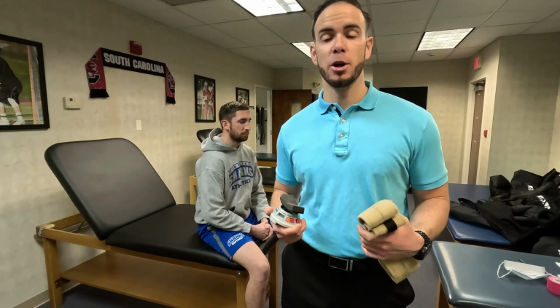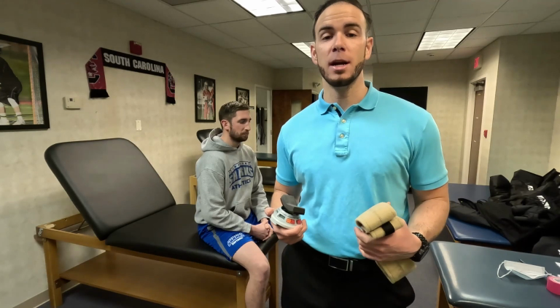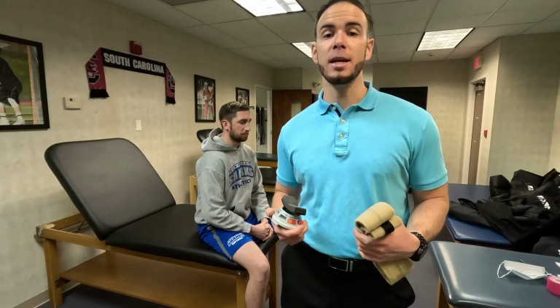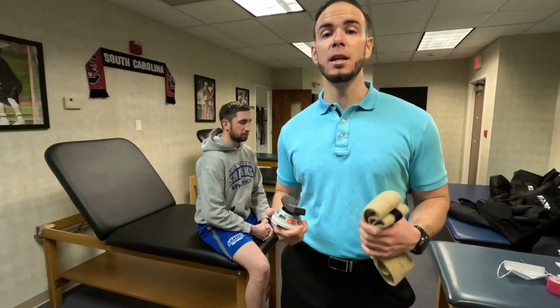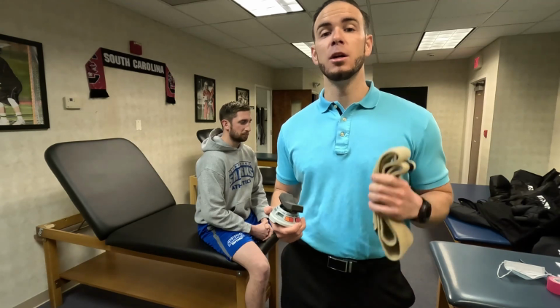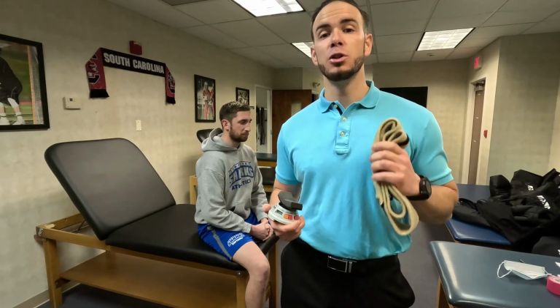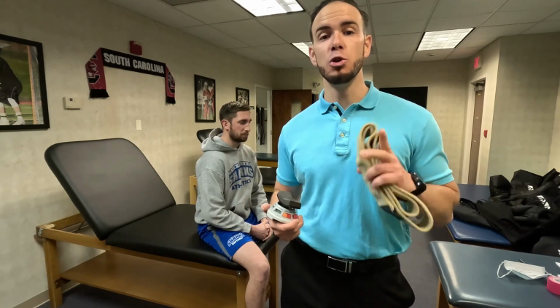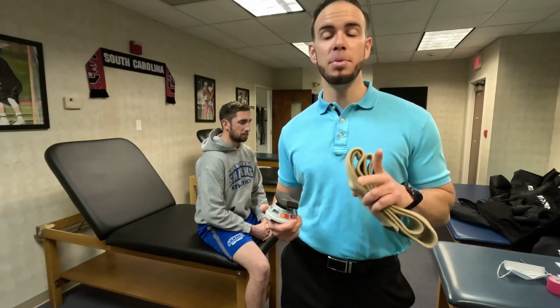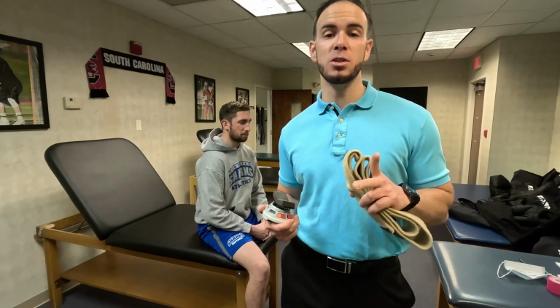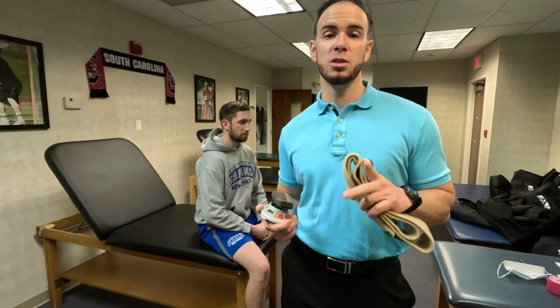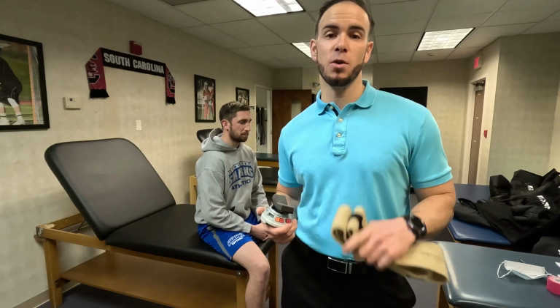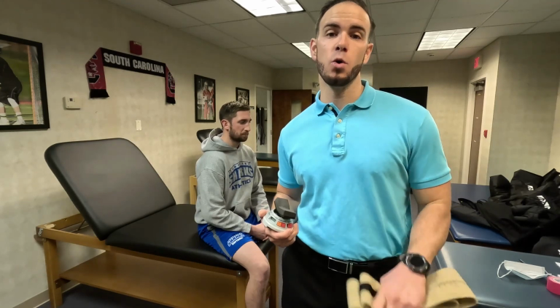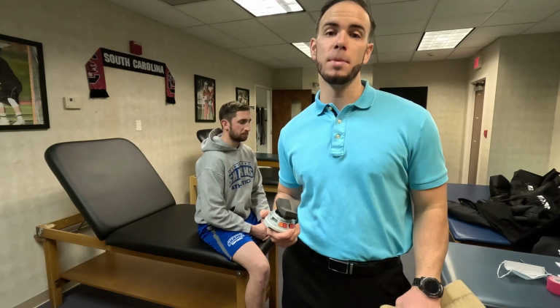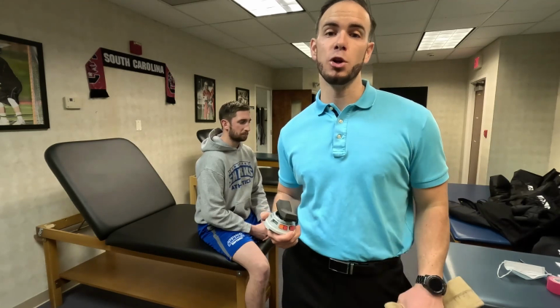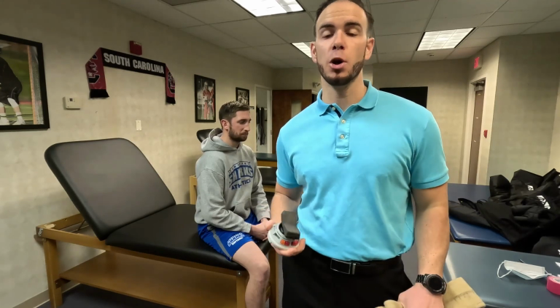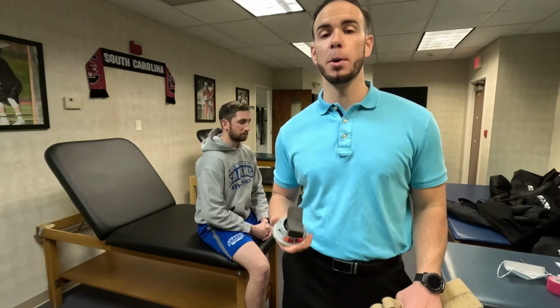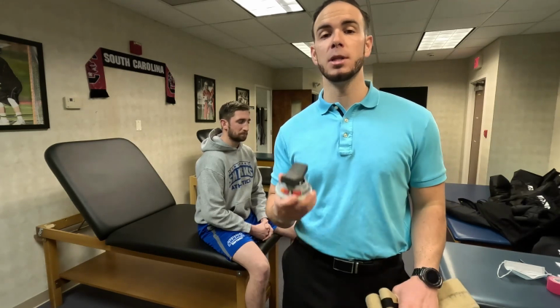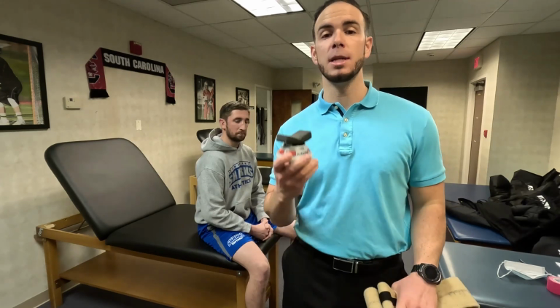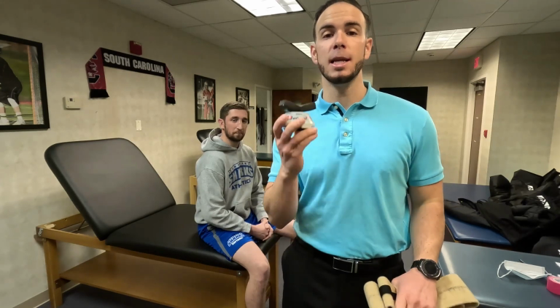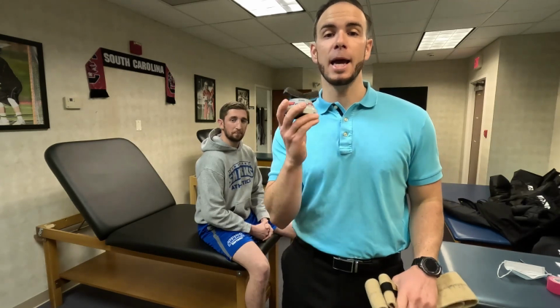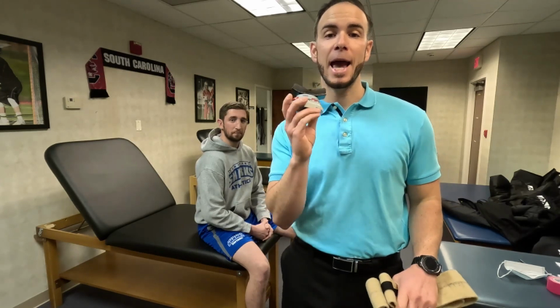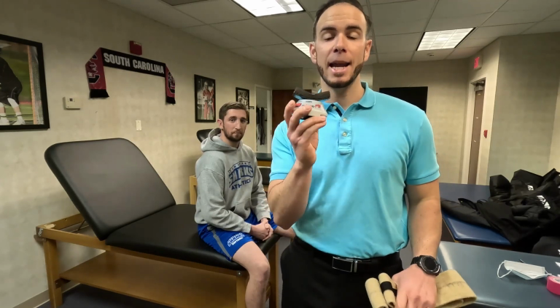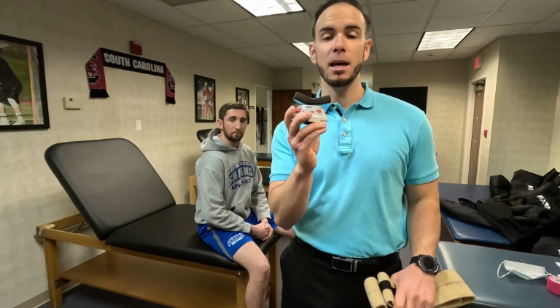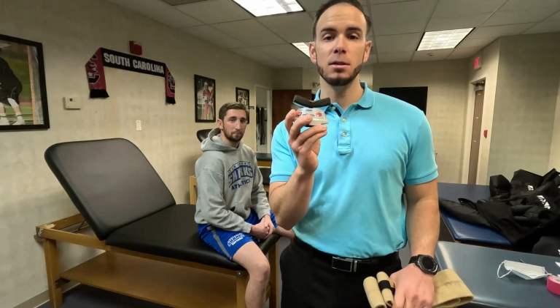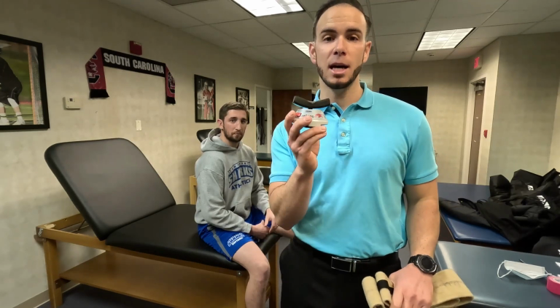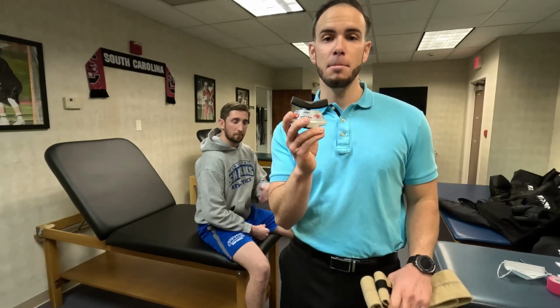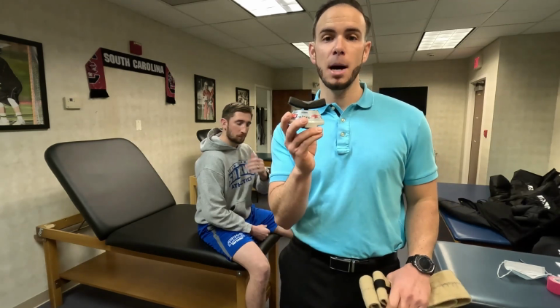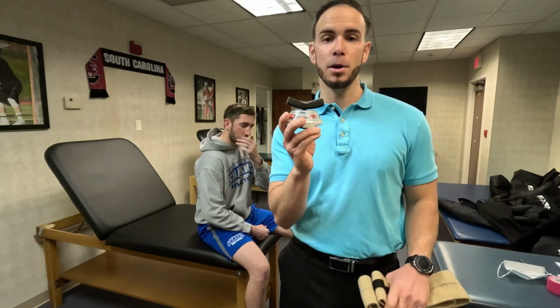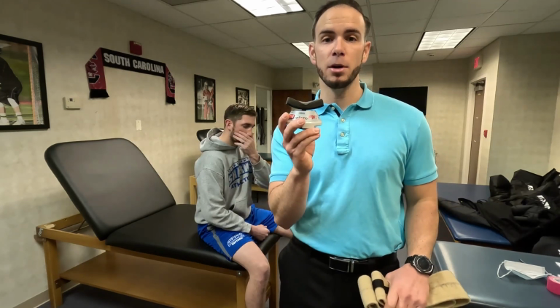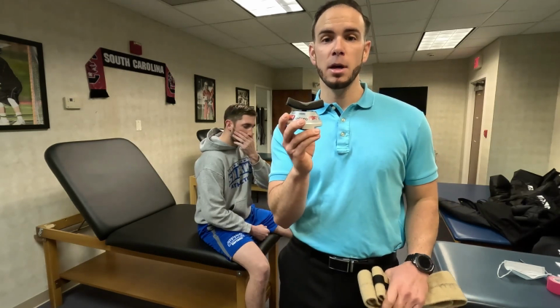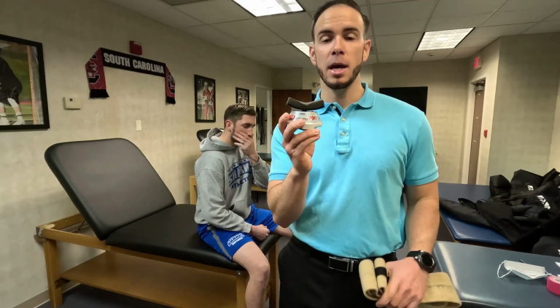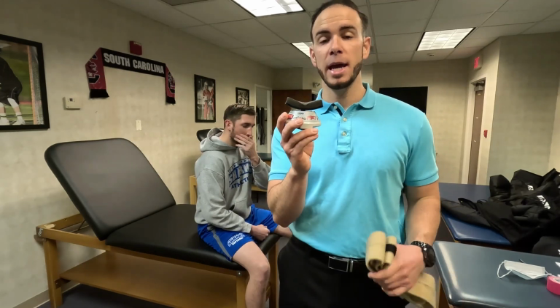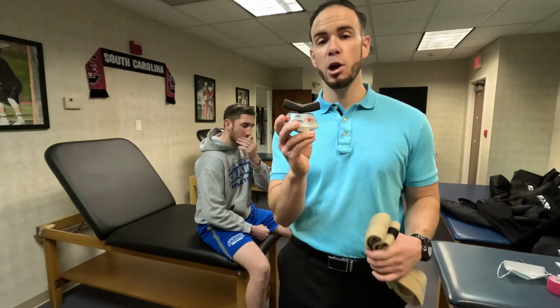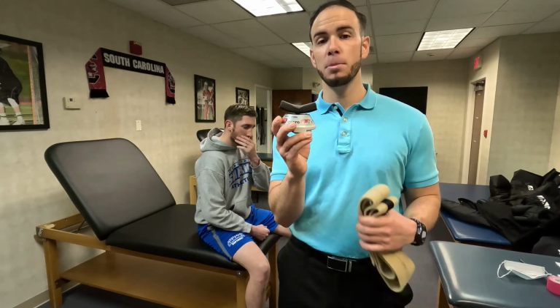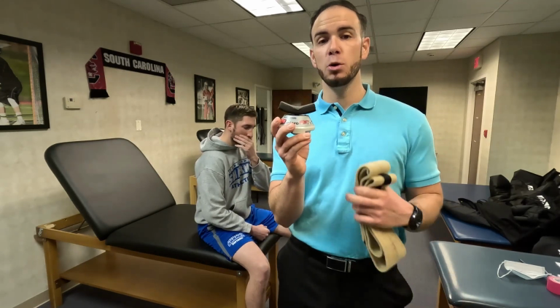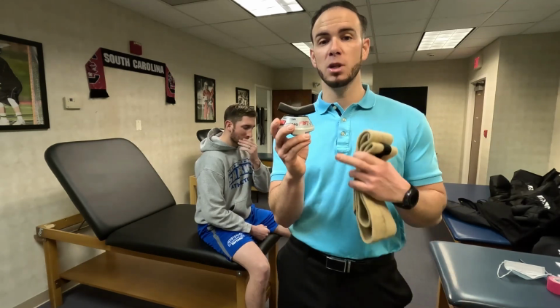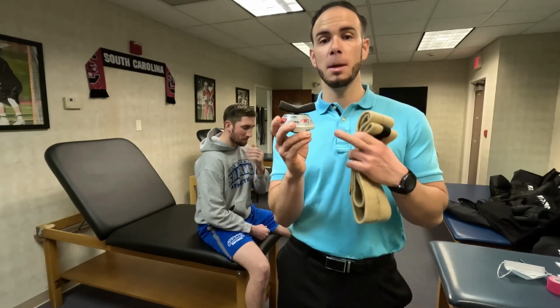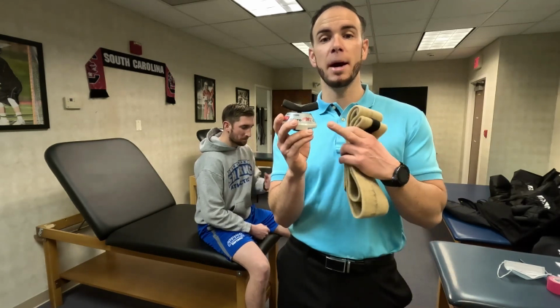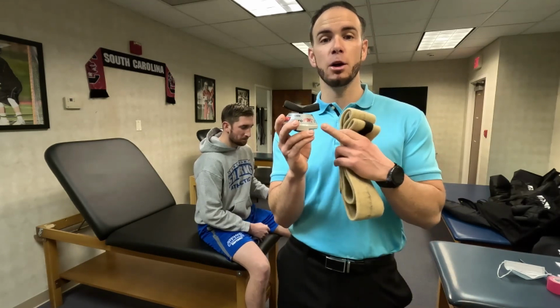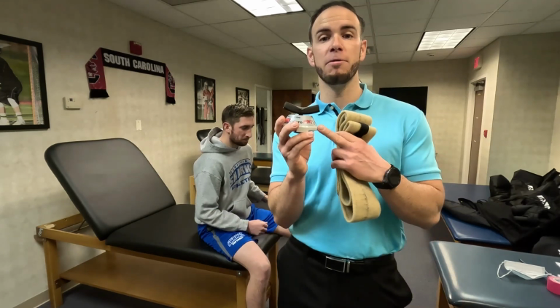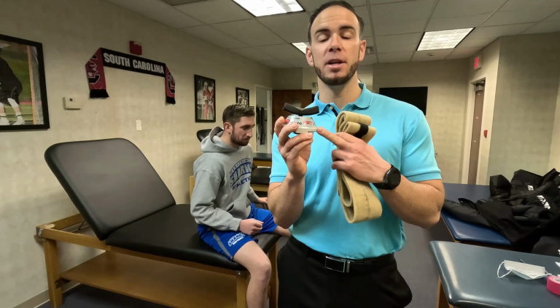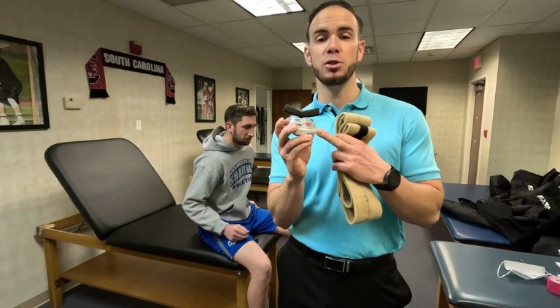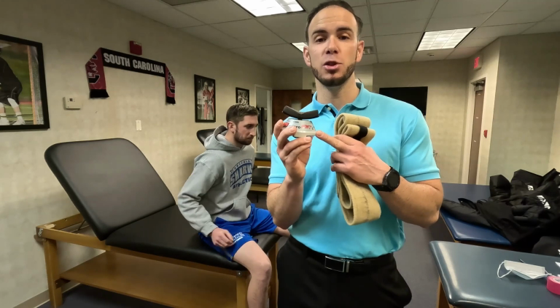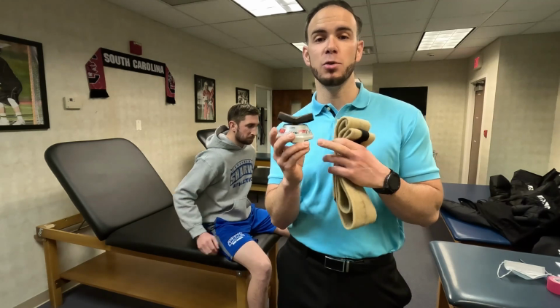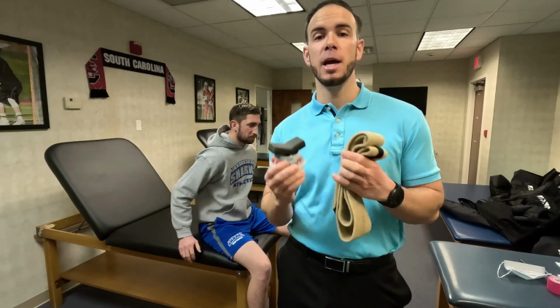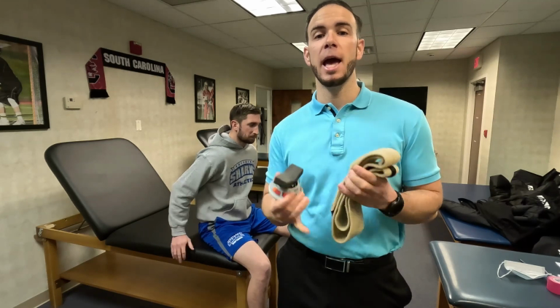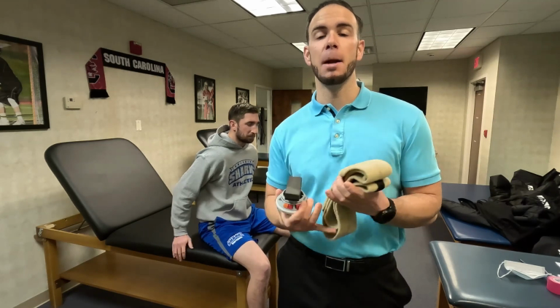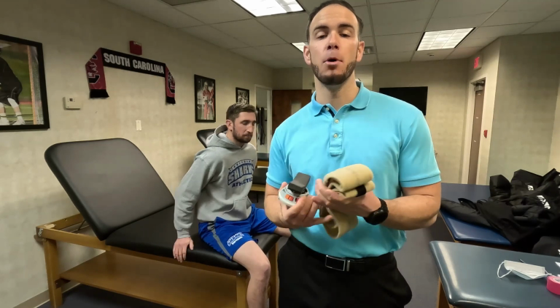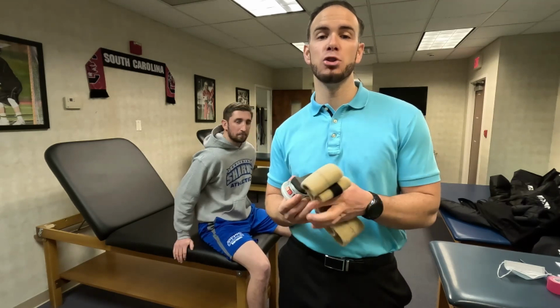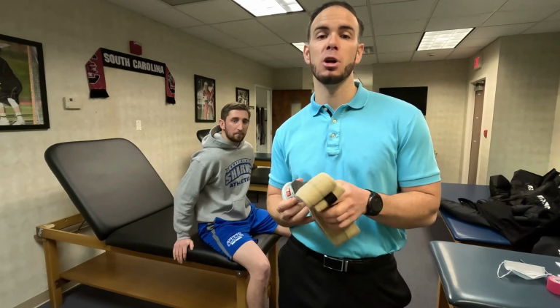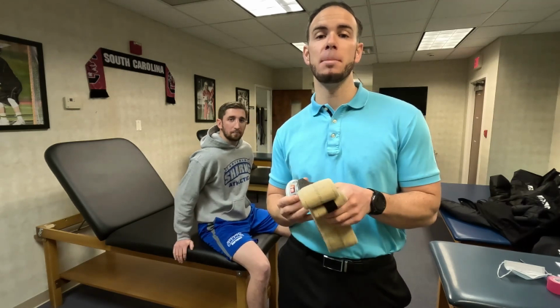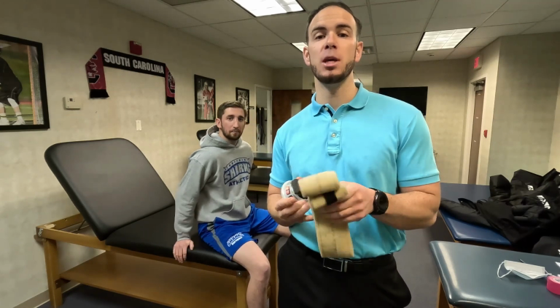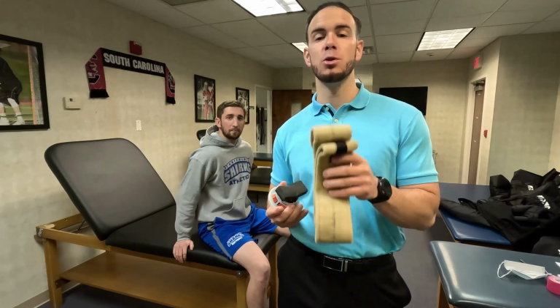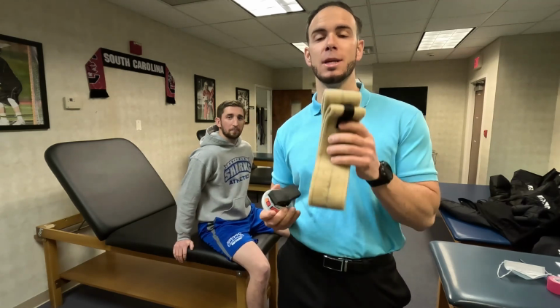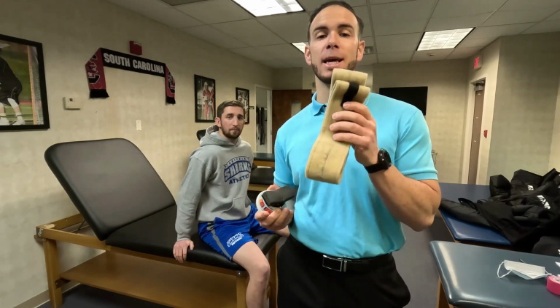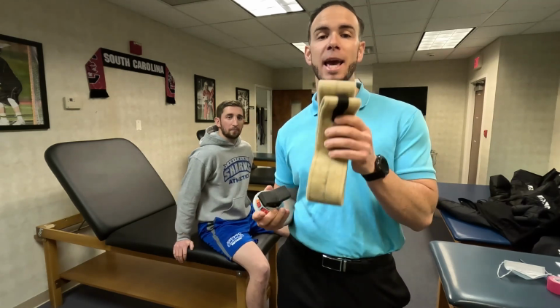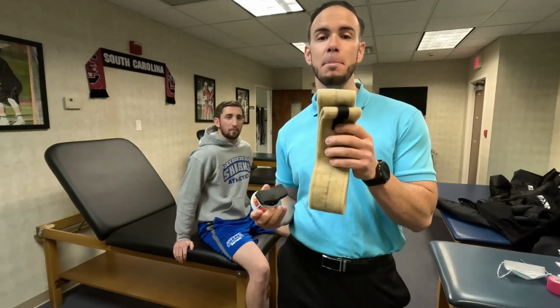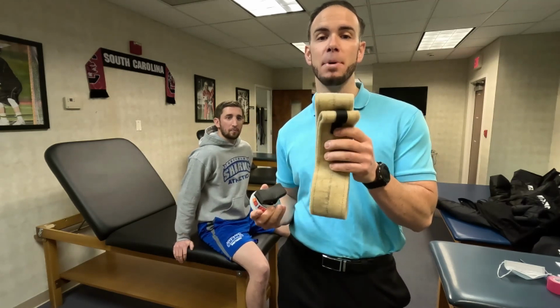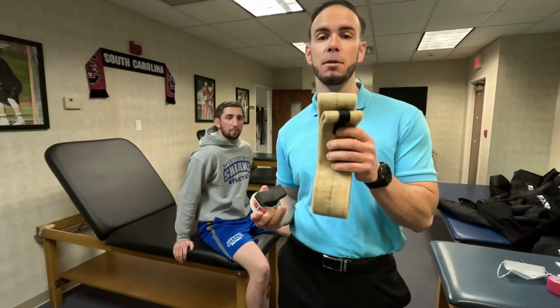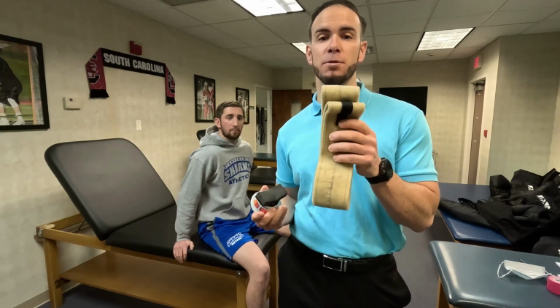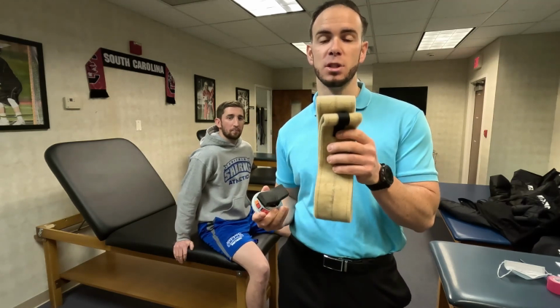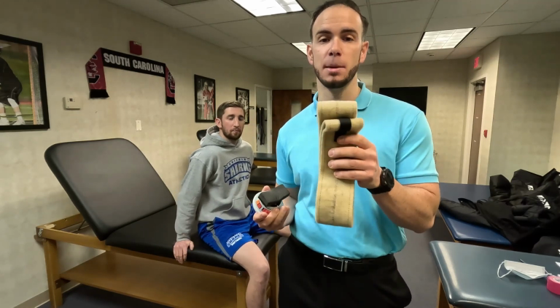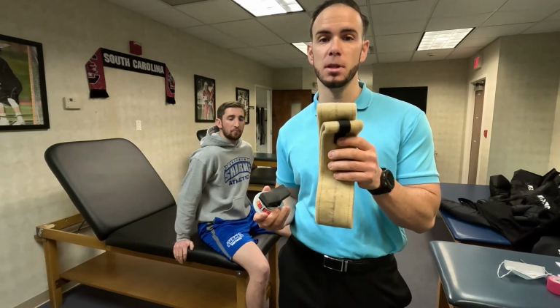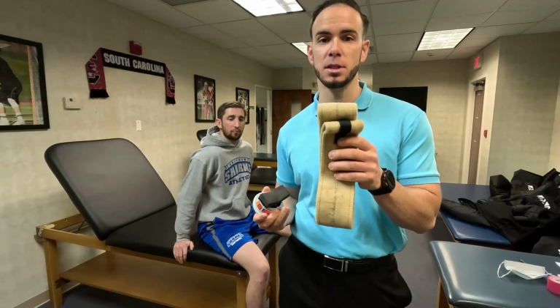you're going to need two pieces of equipment. You're going to need a handheld dynamometer — here I'm using the MicroFET 2 — and I'm also going to be using a gait belt for stabilization.